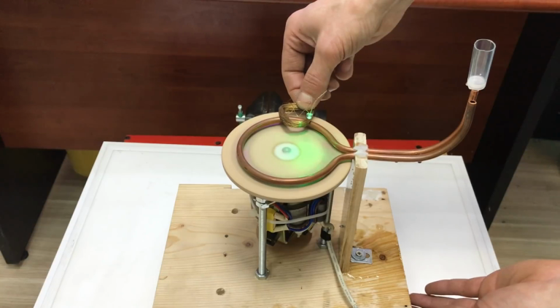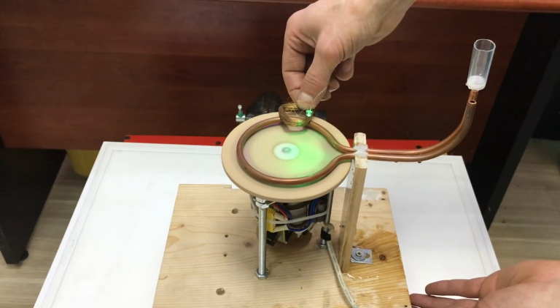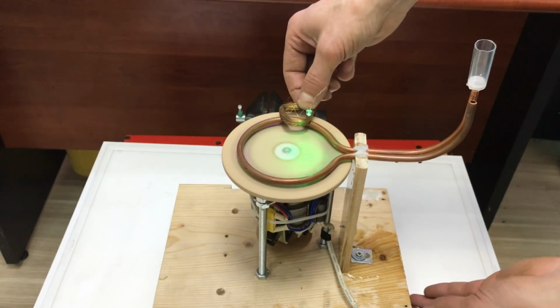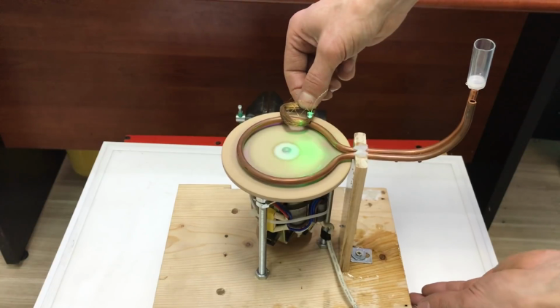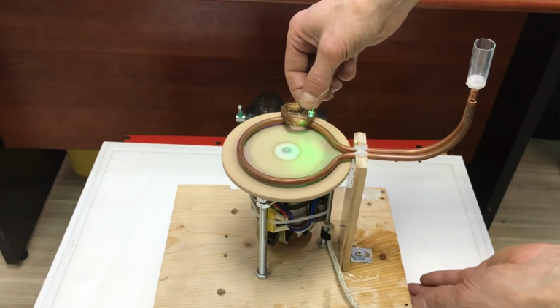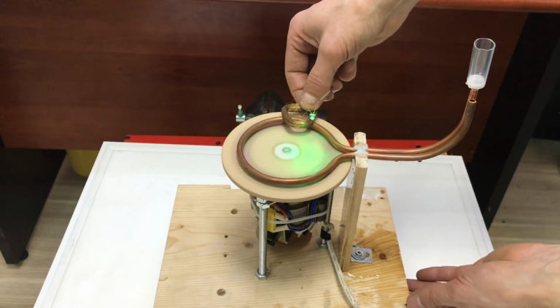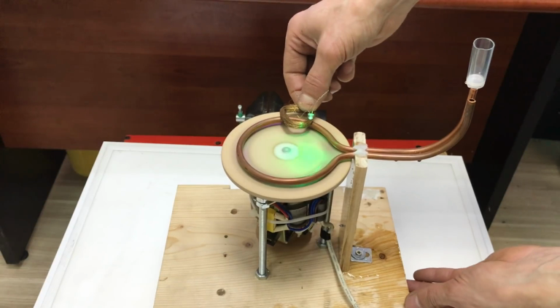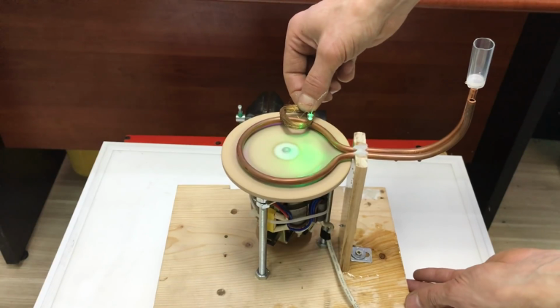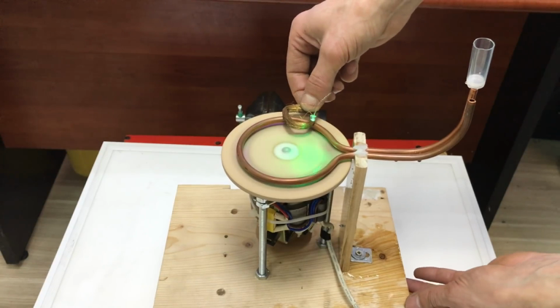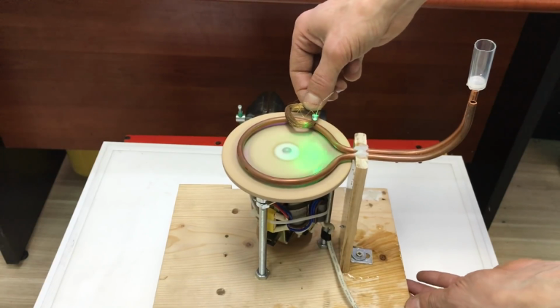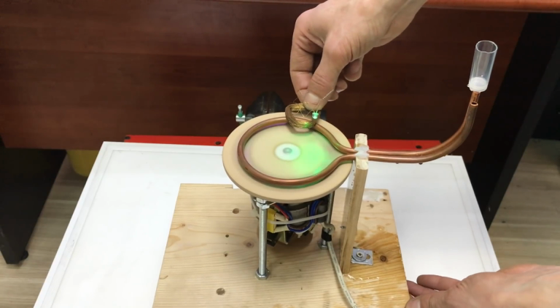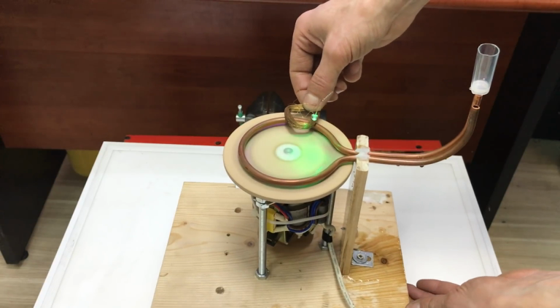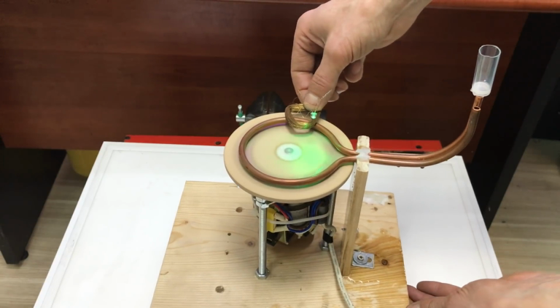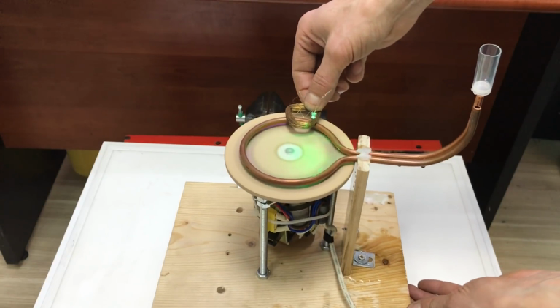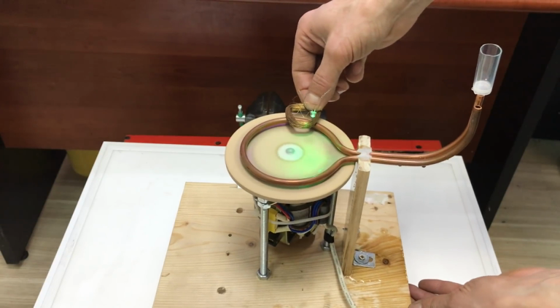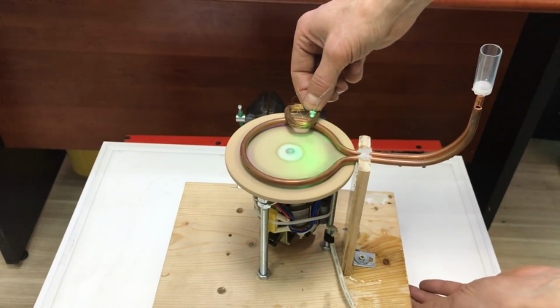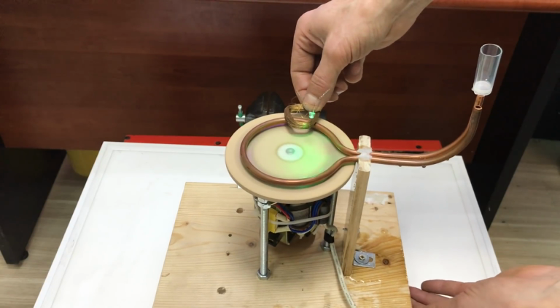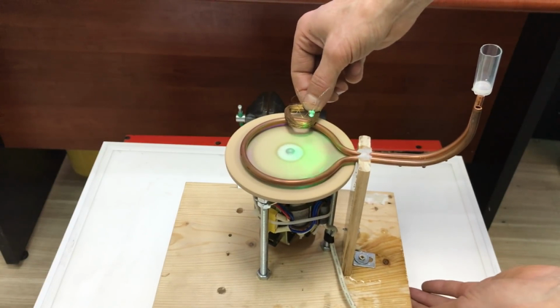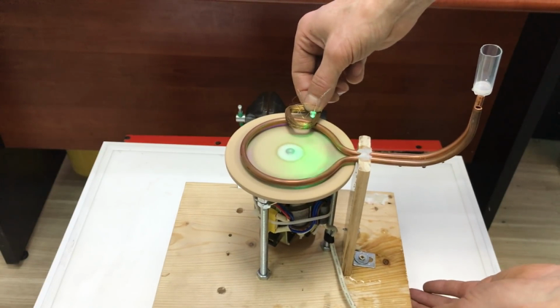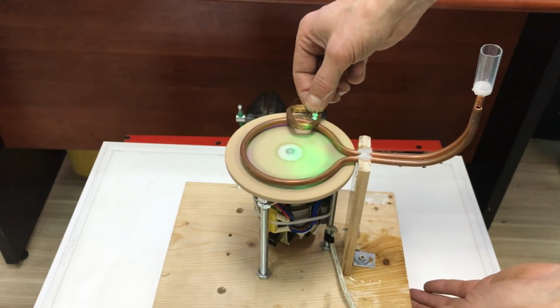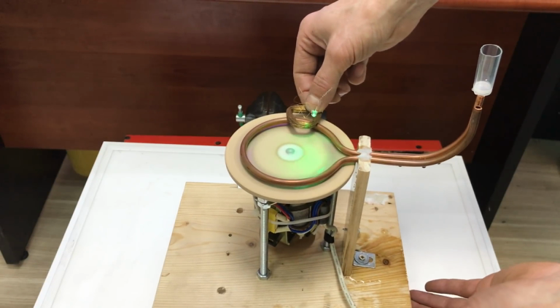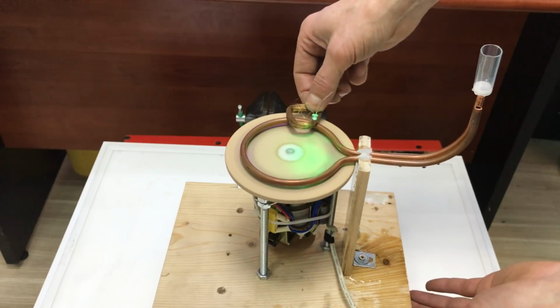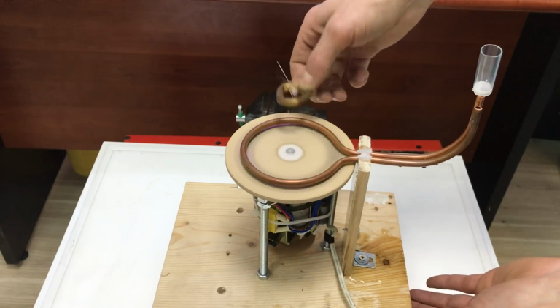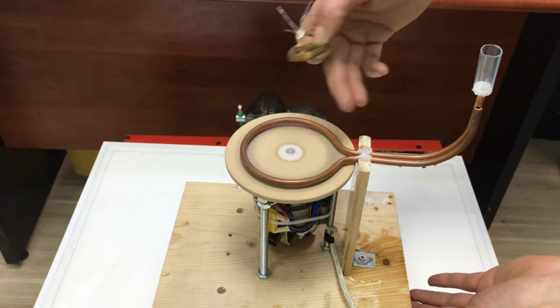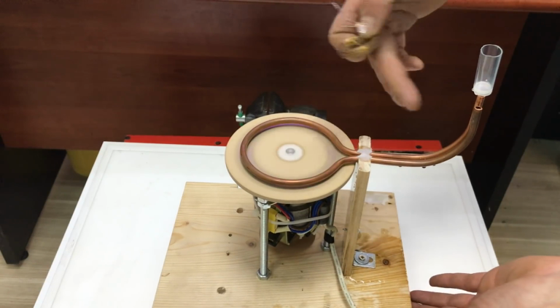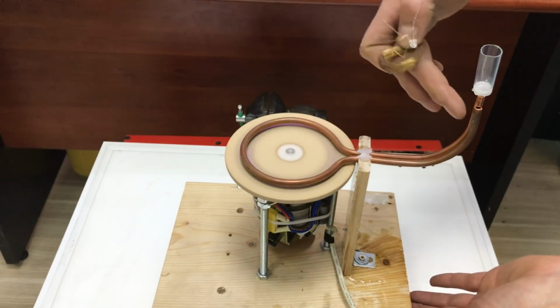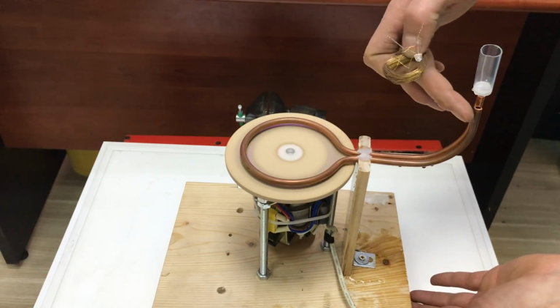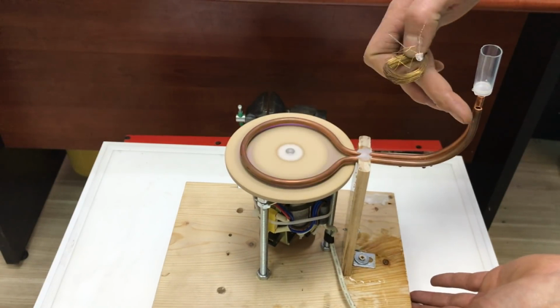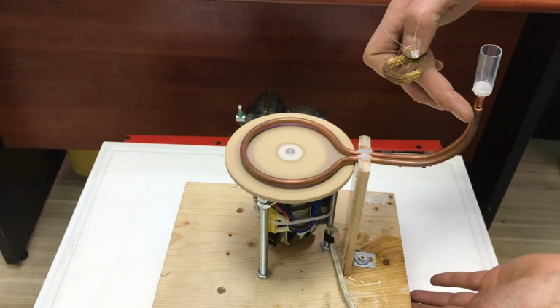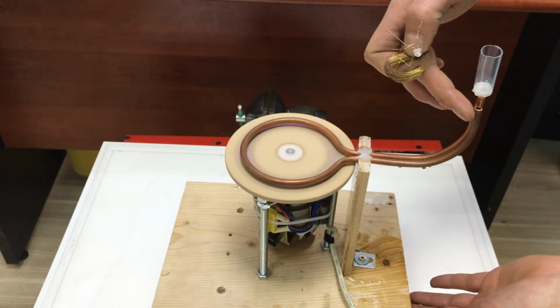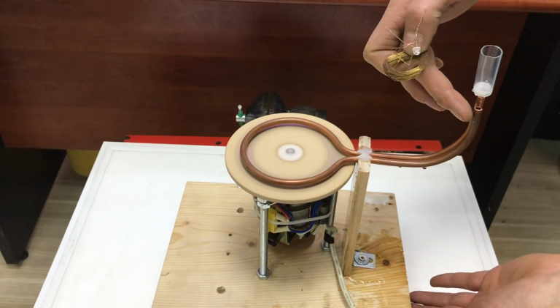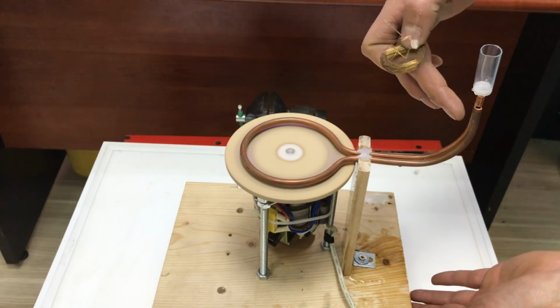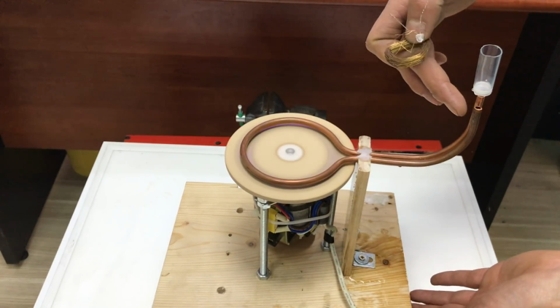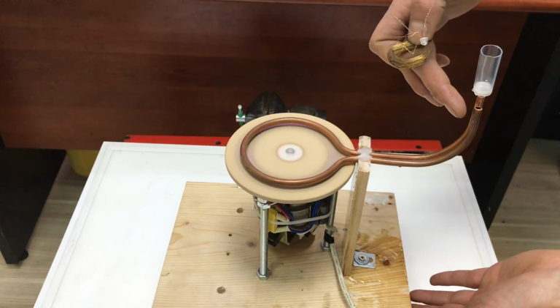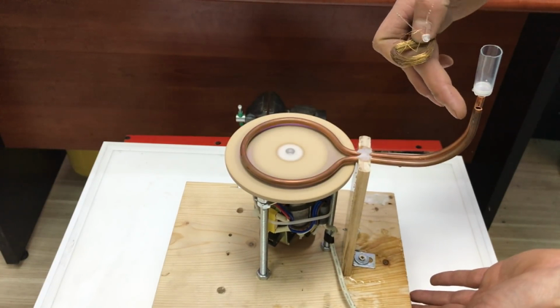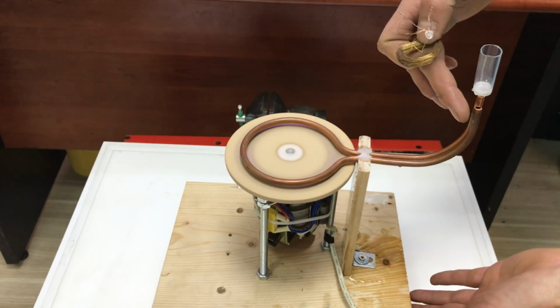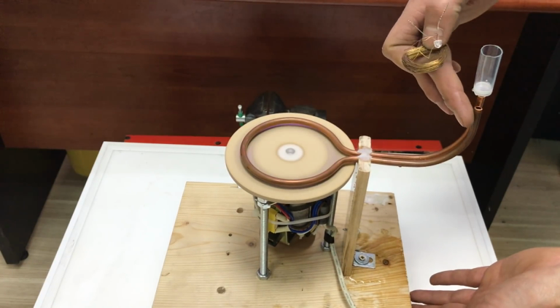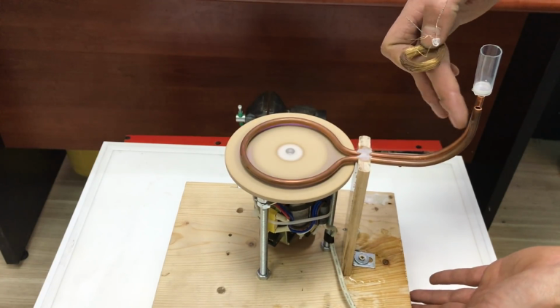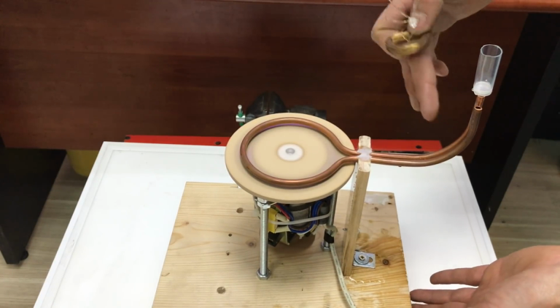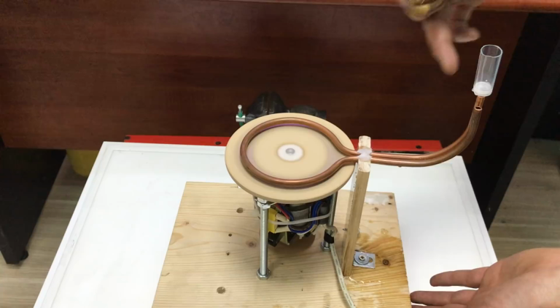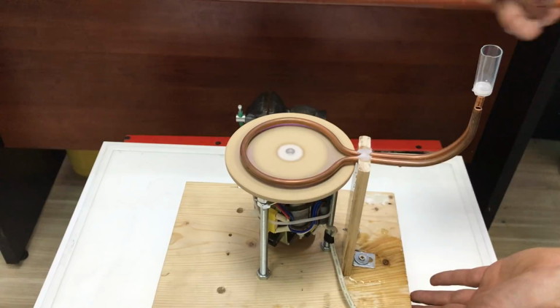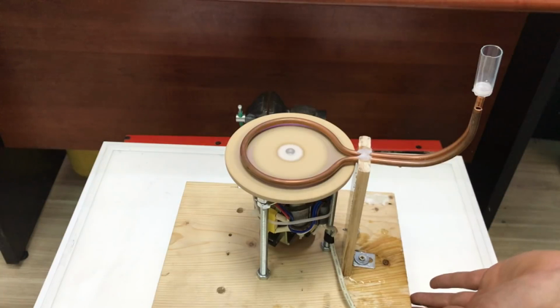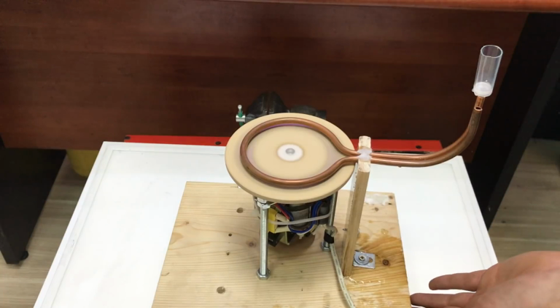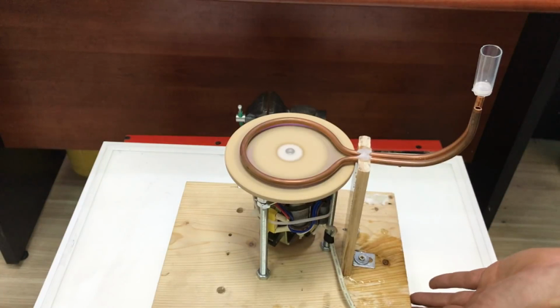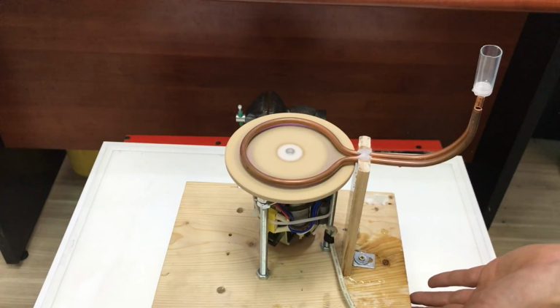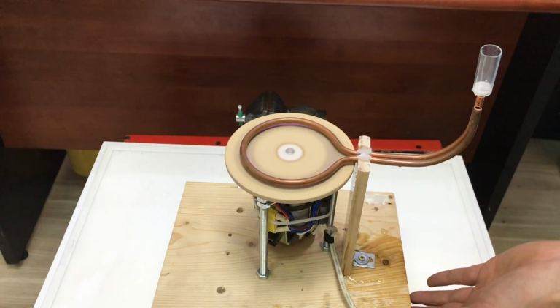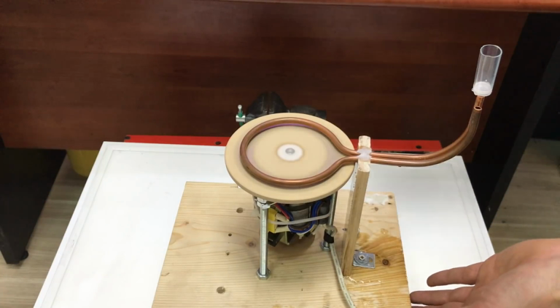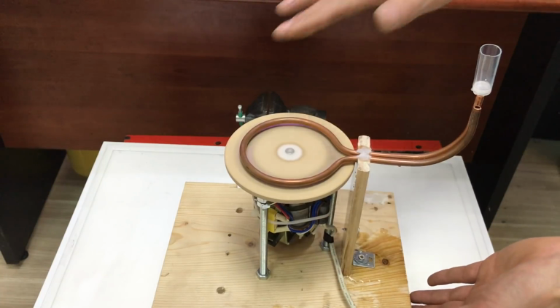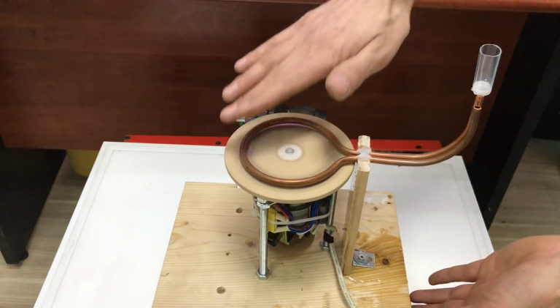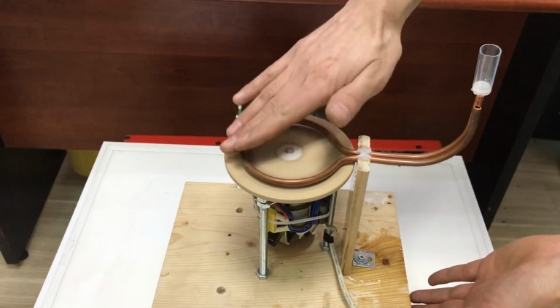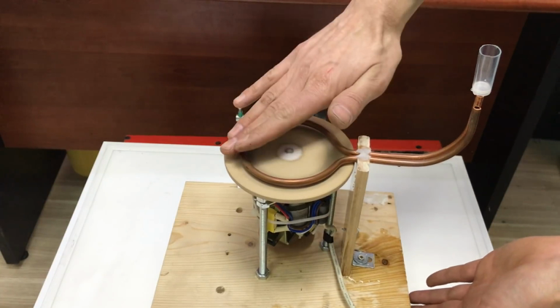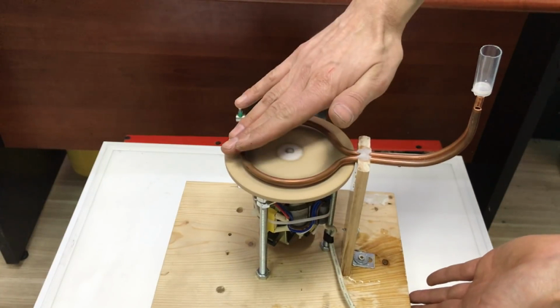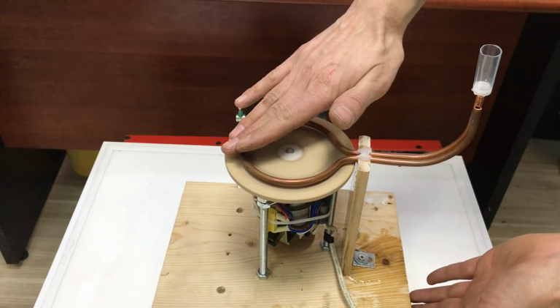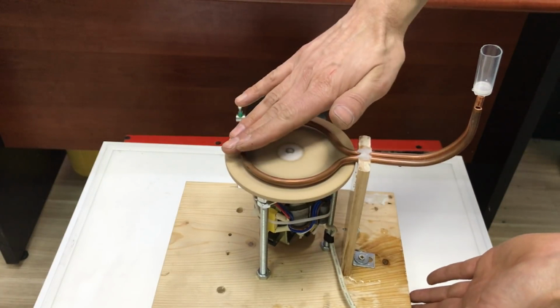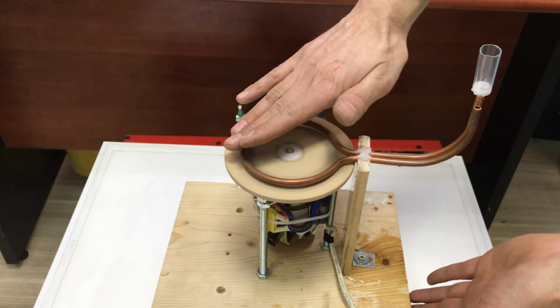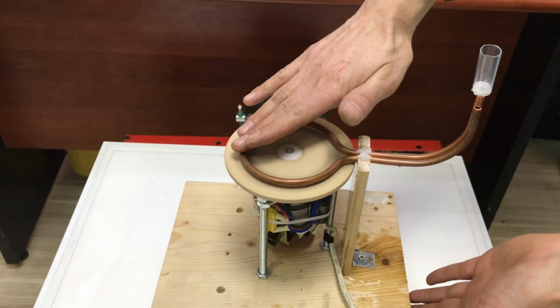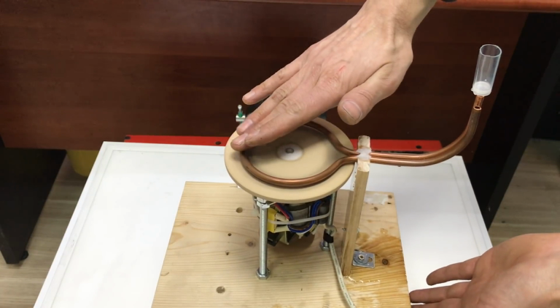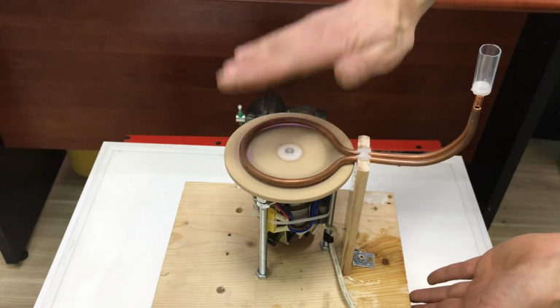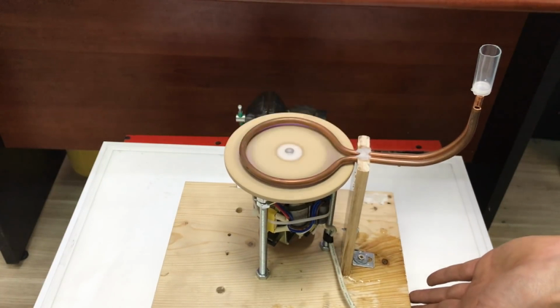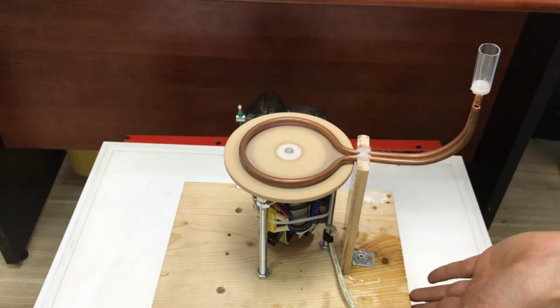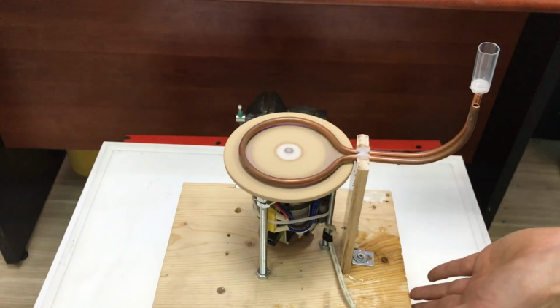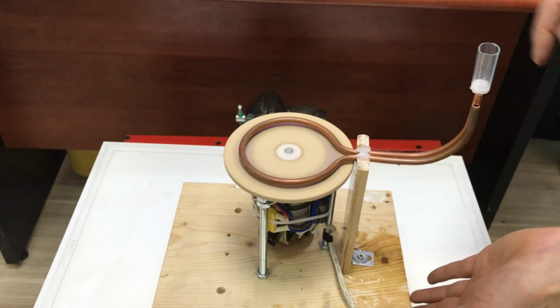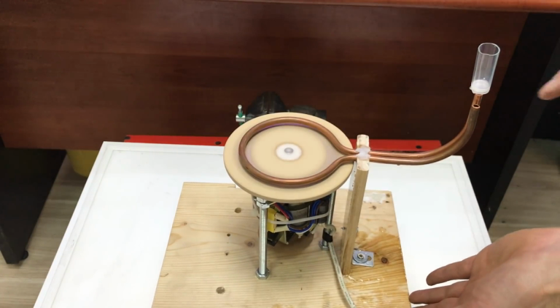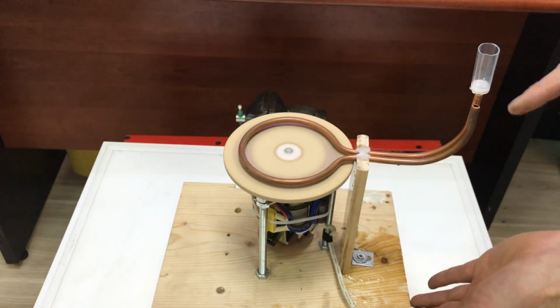The LED light is on in small steps. The inside of the water is completely heated.